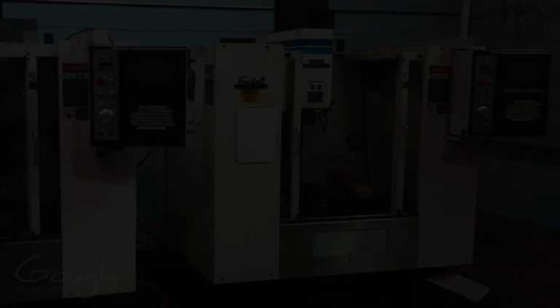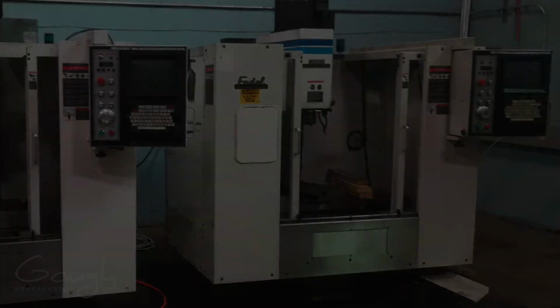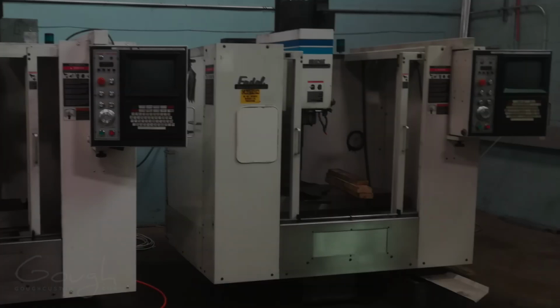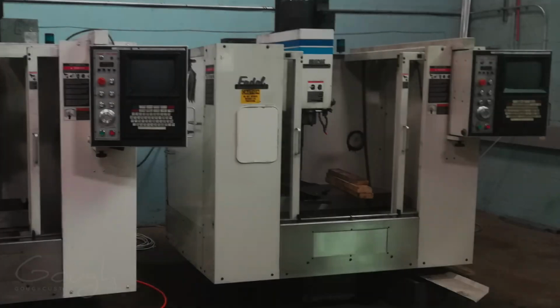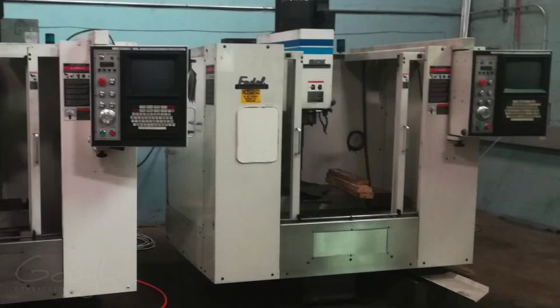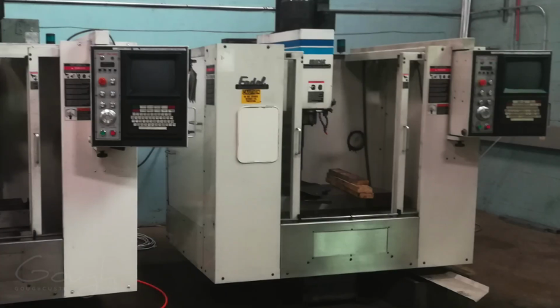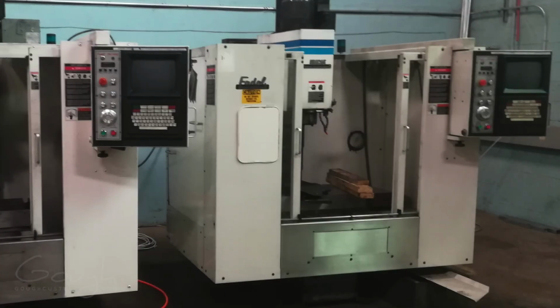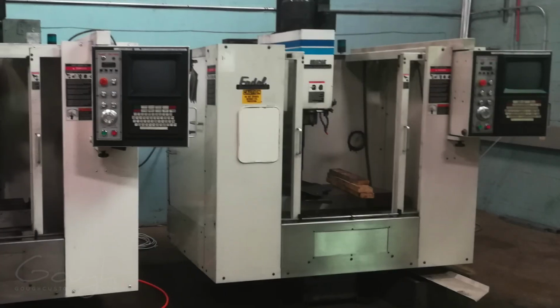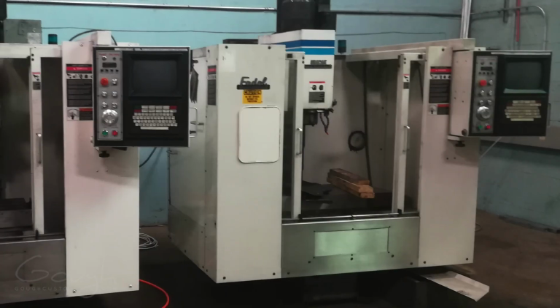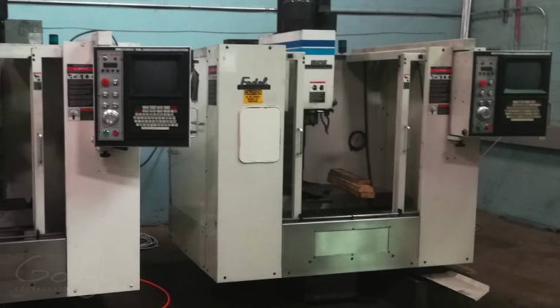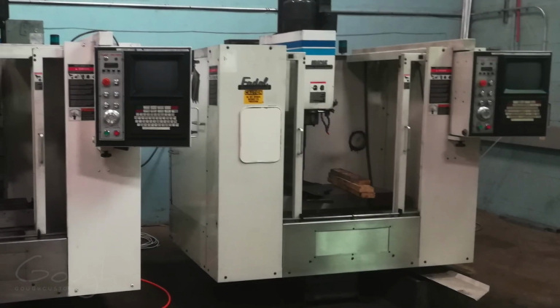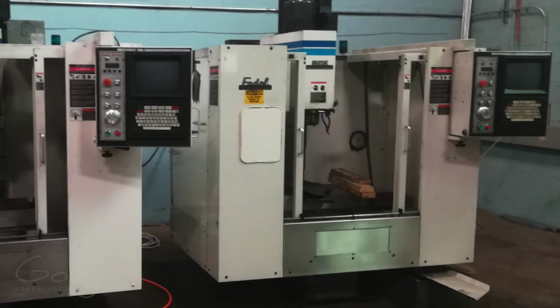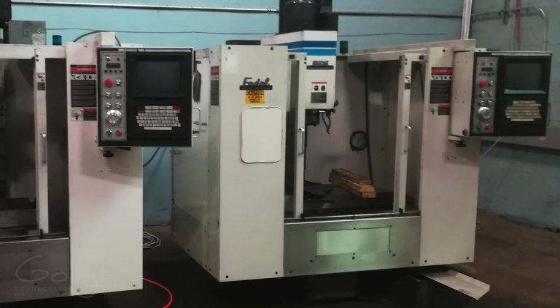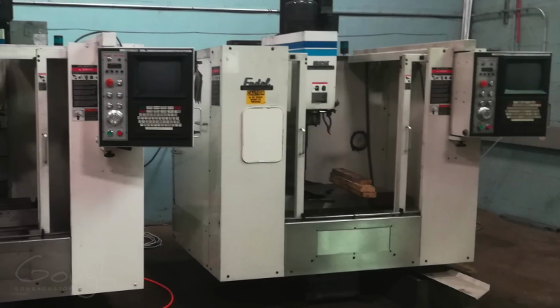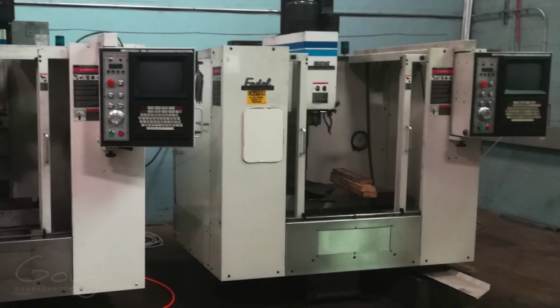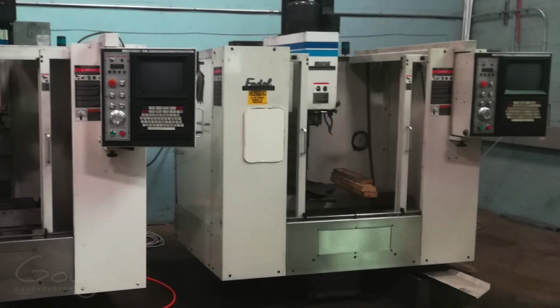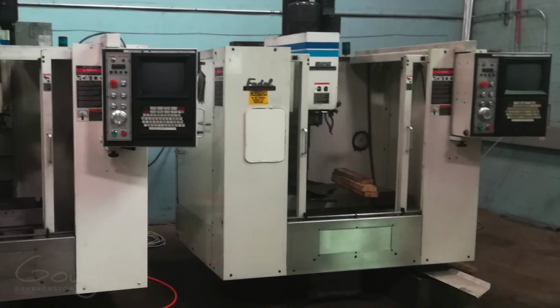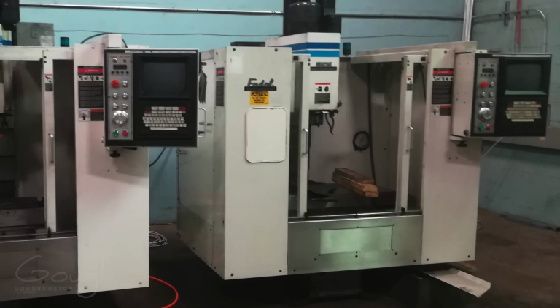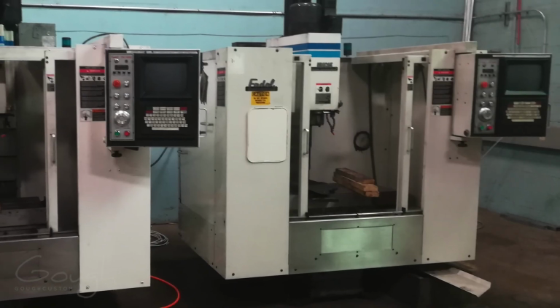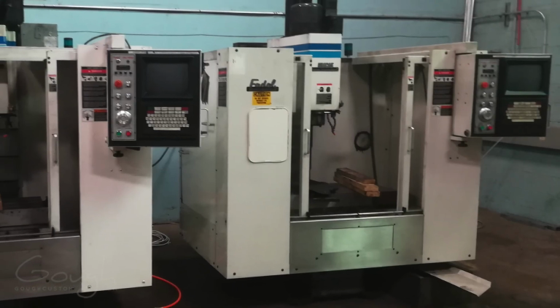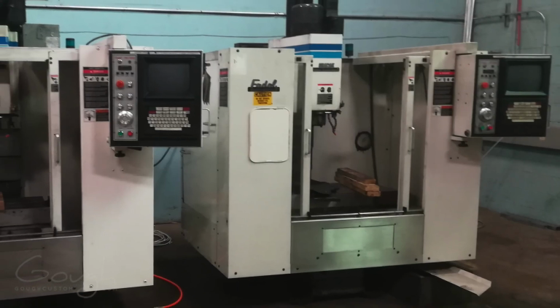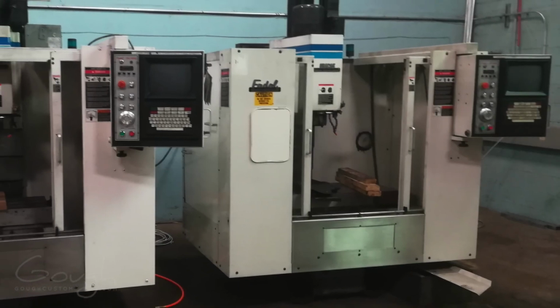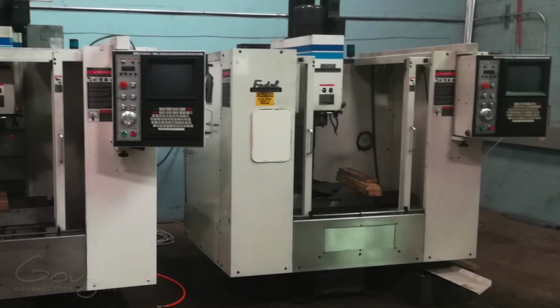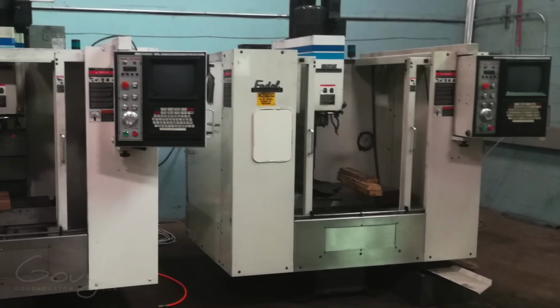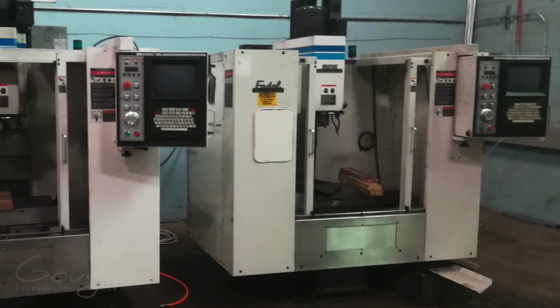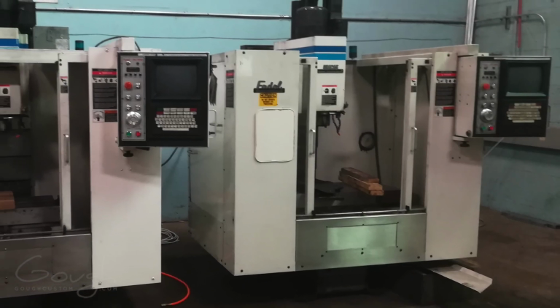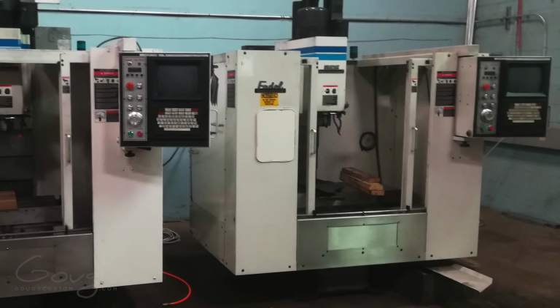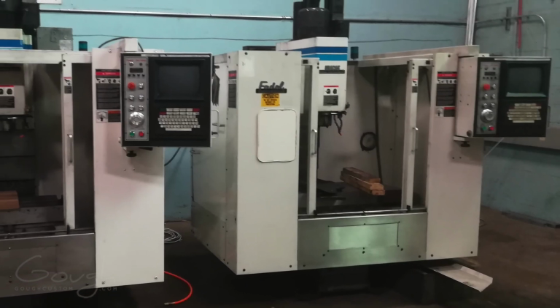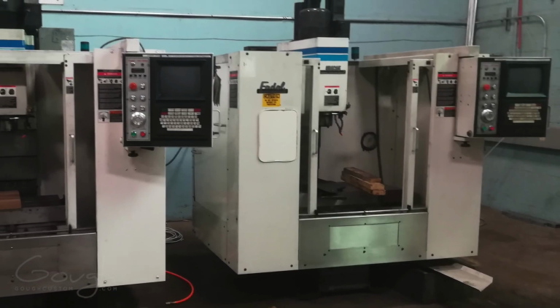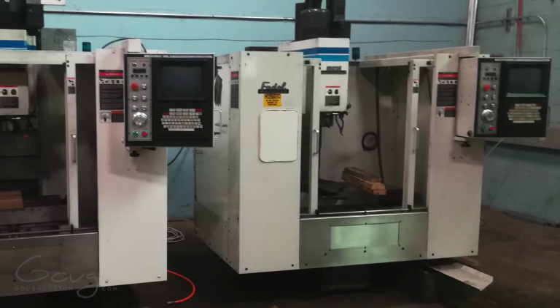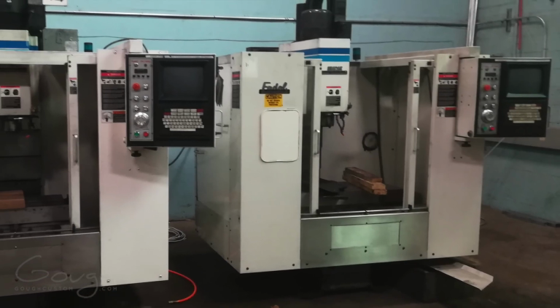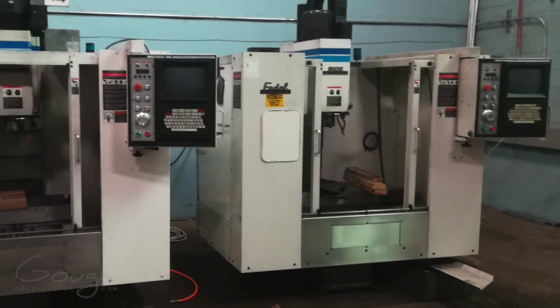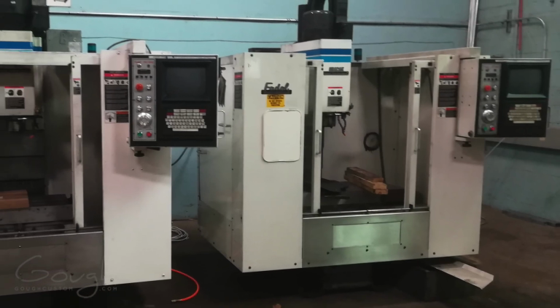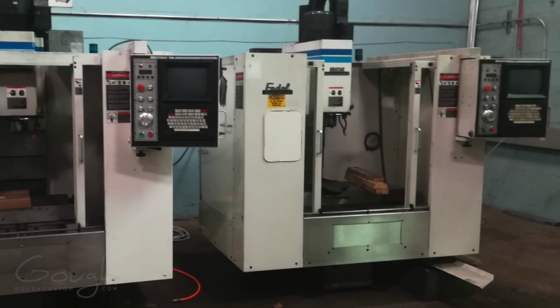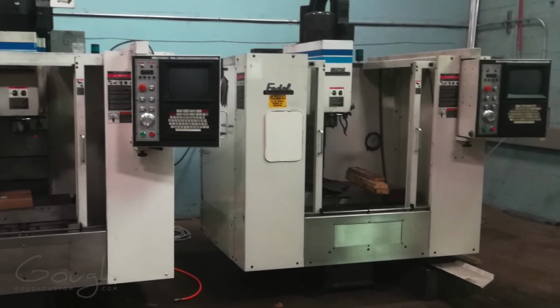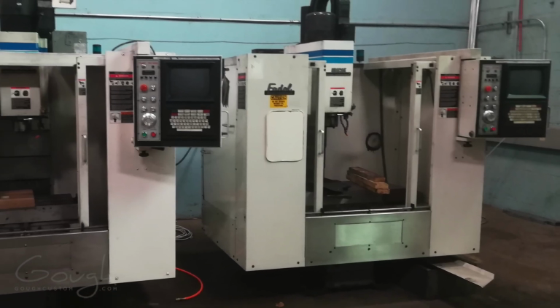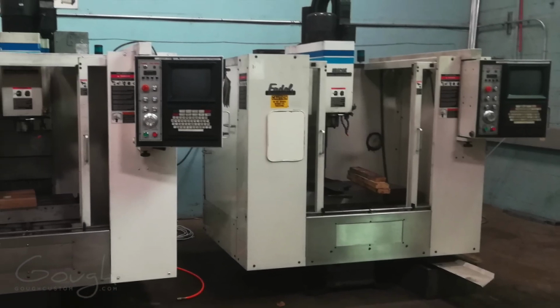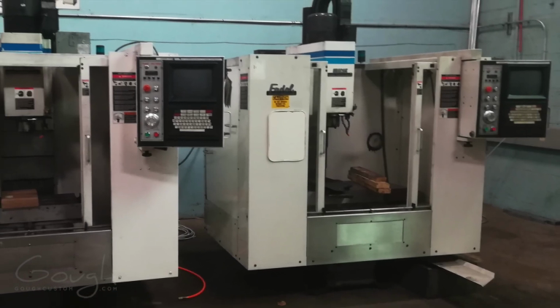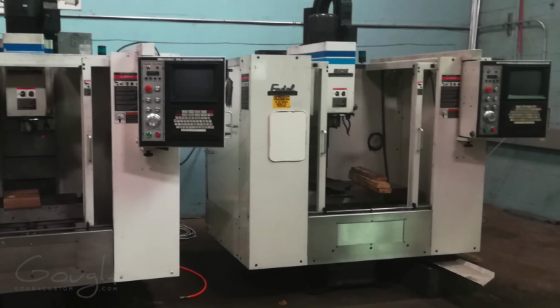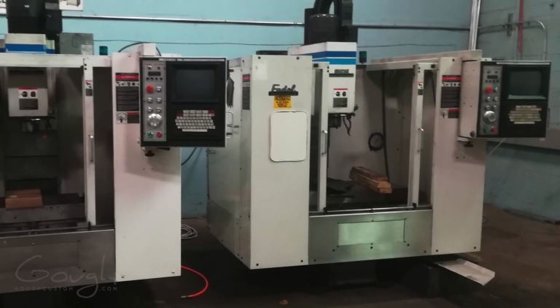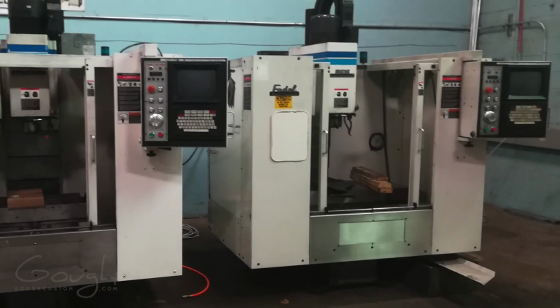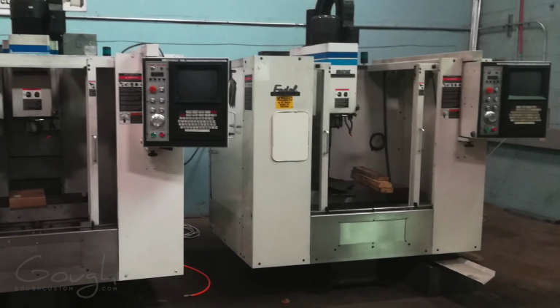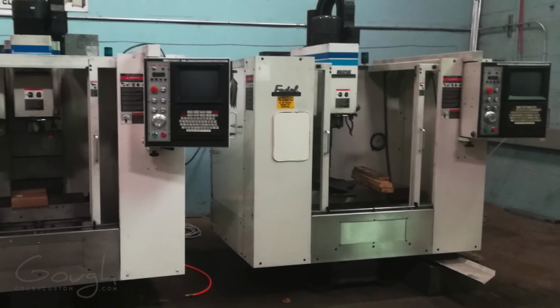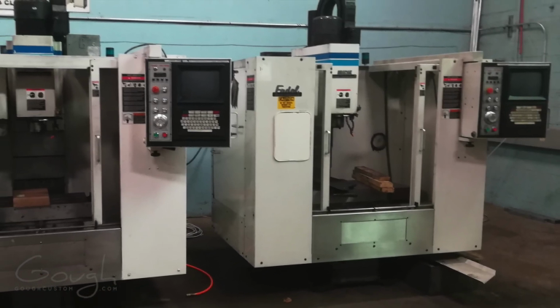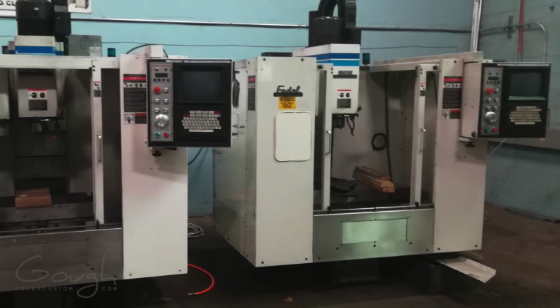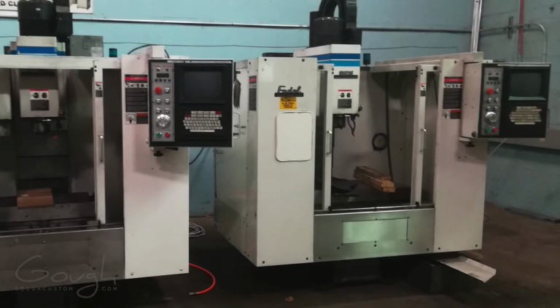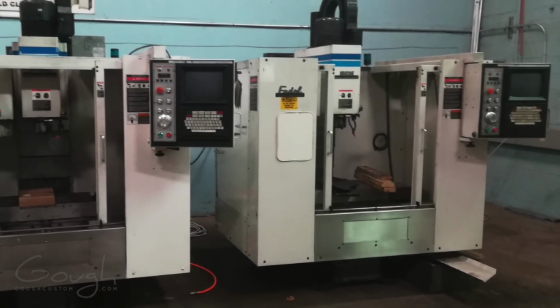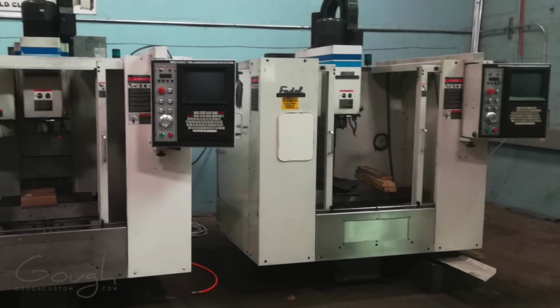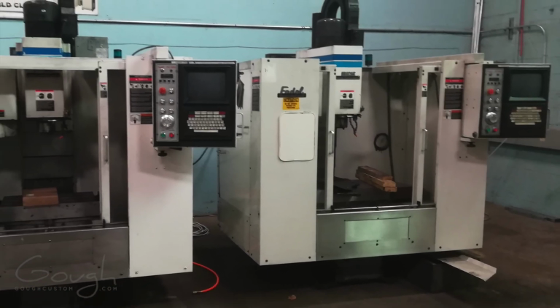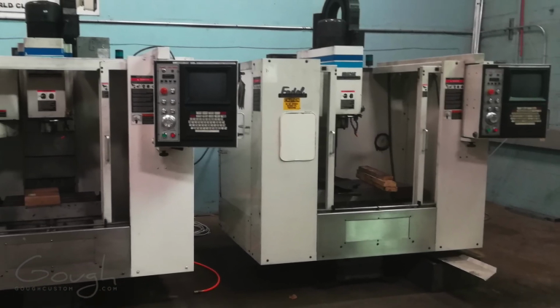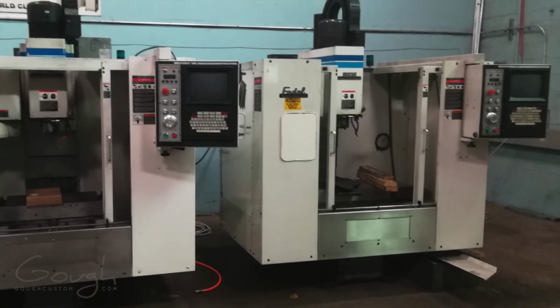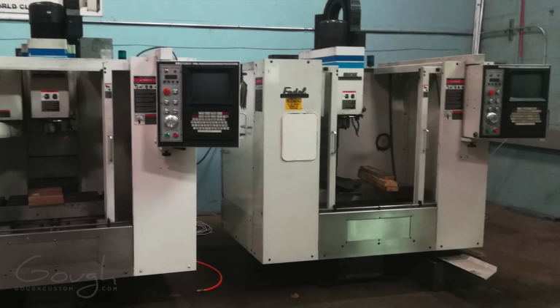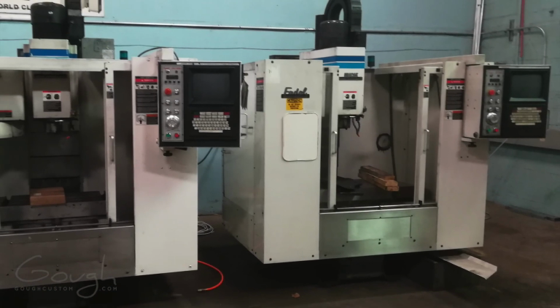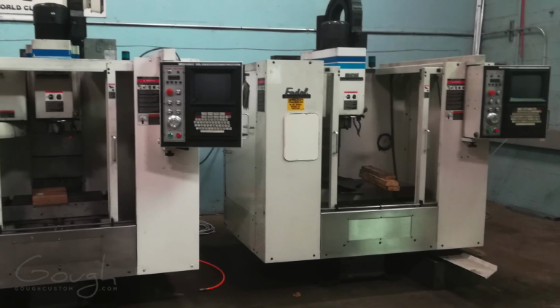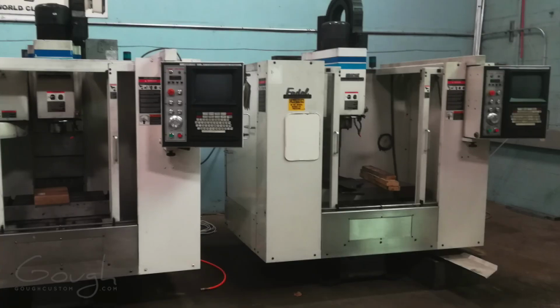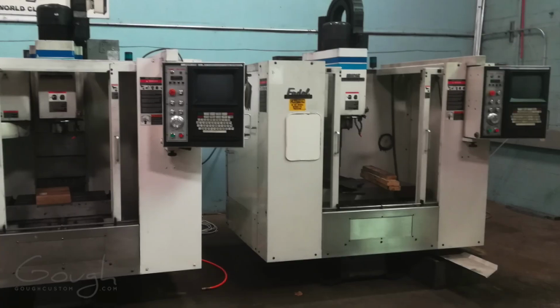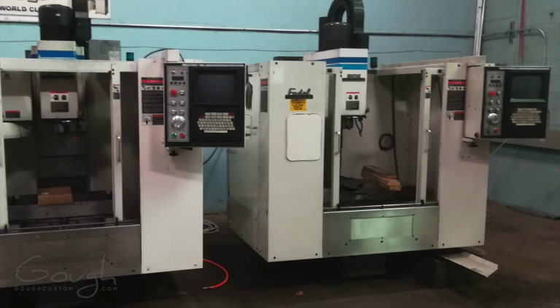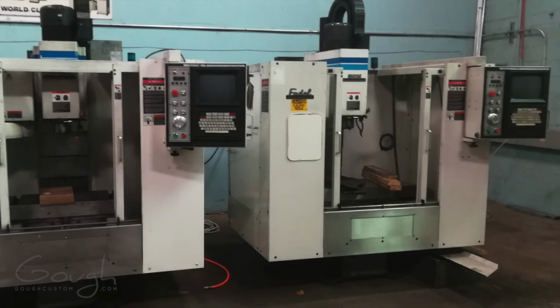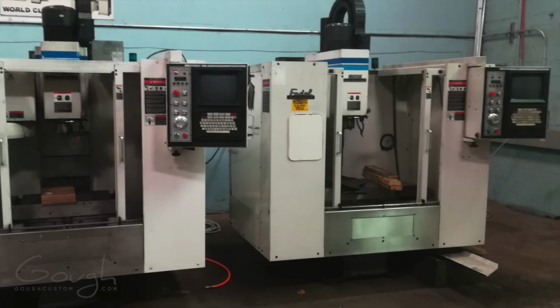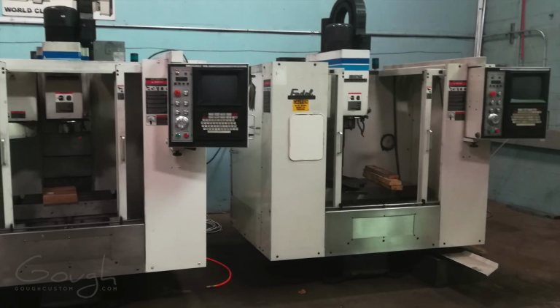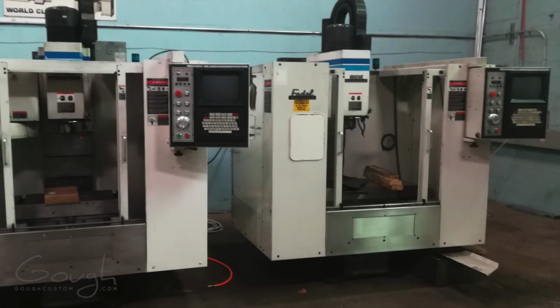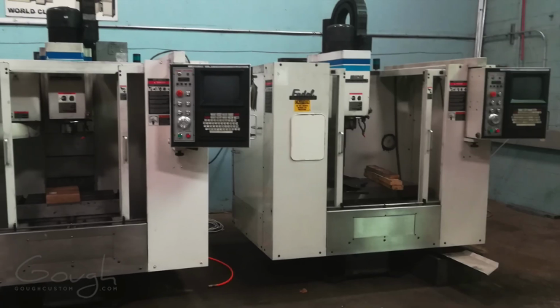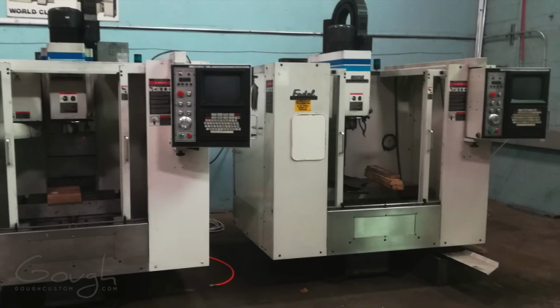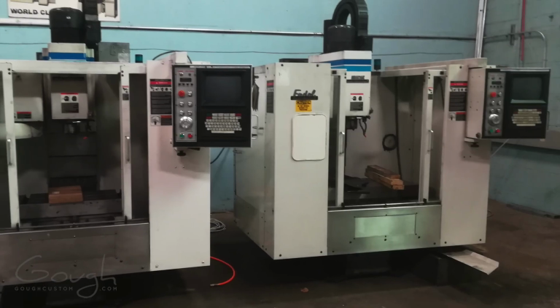Hey guys, Aaron here from Goff Custom, and today I'm going to walk you through the journey that I went on in order to buy my latest CNC machine.